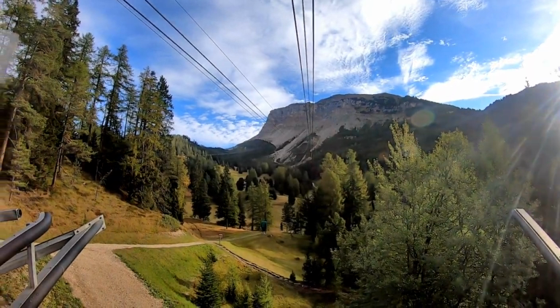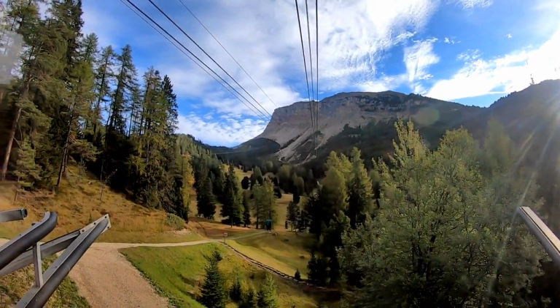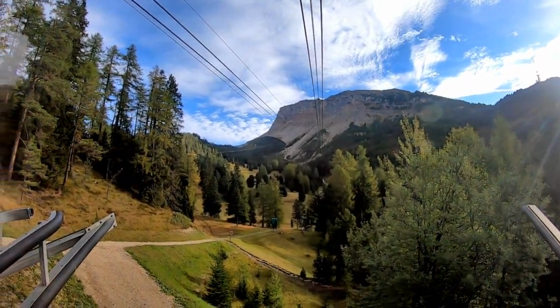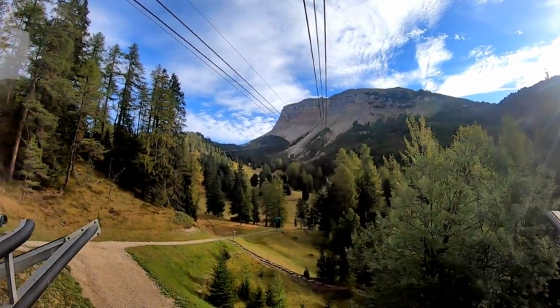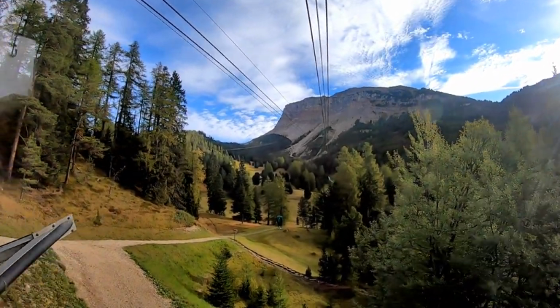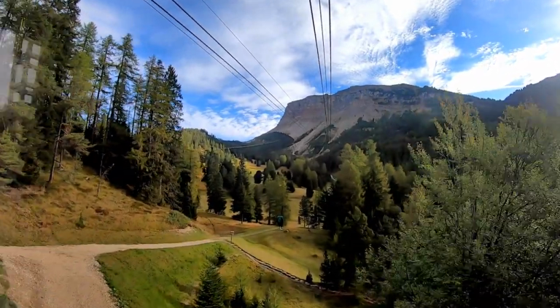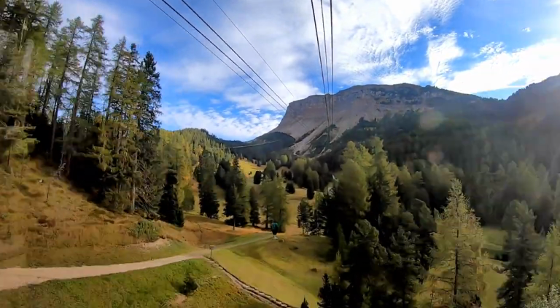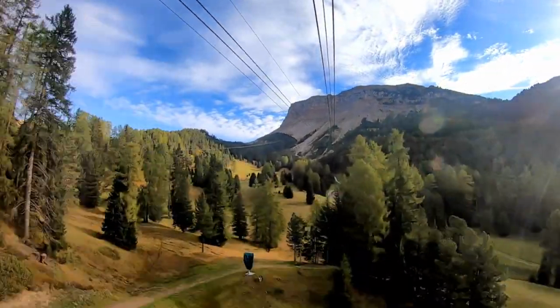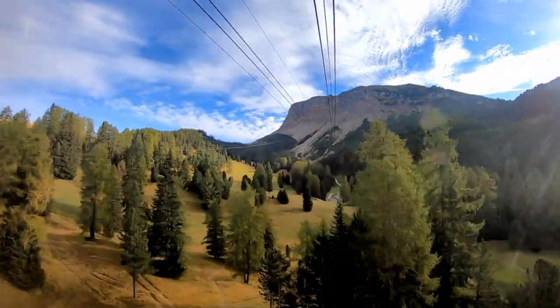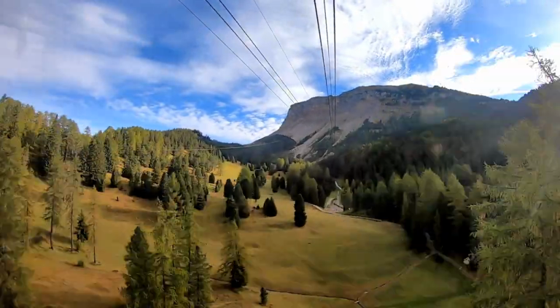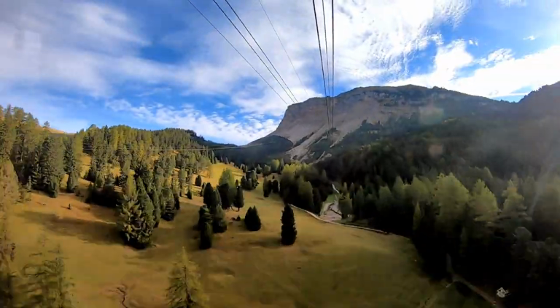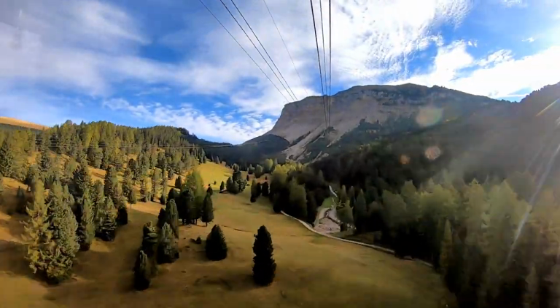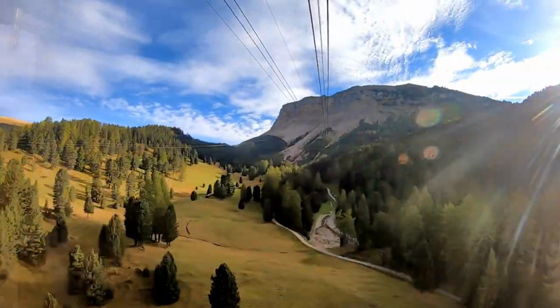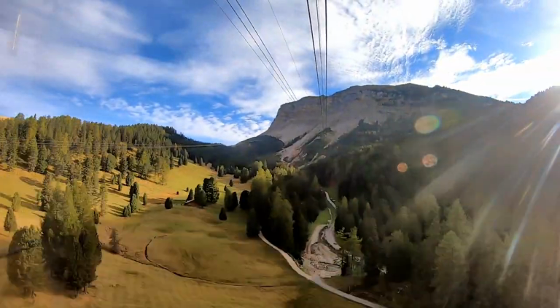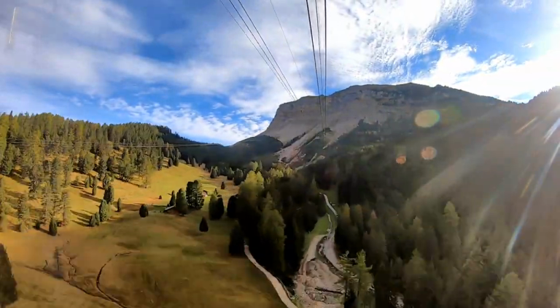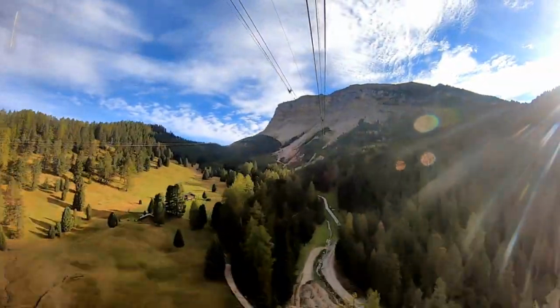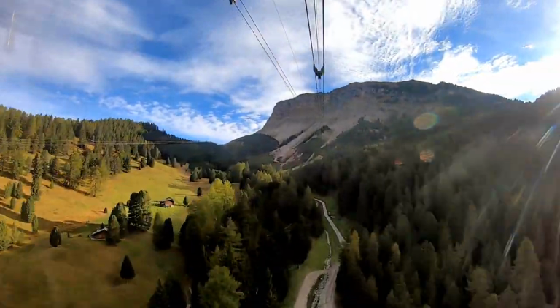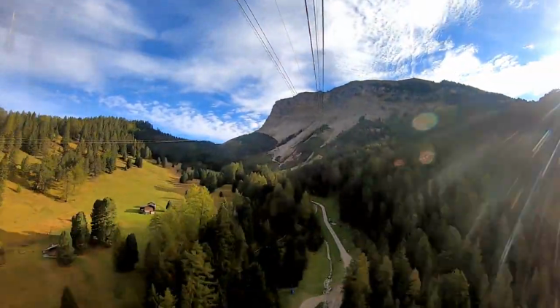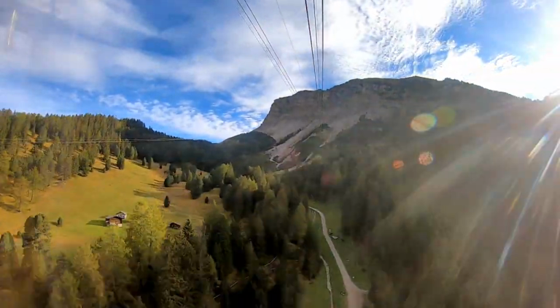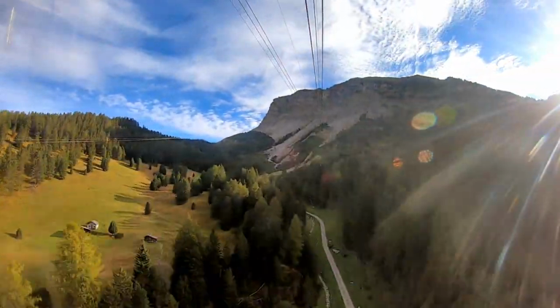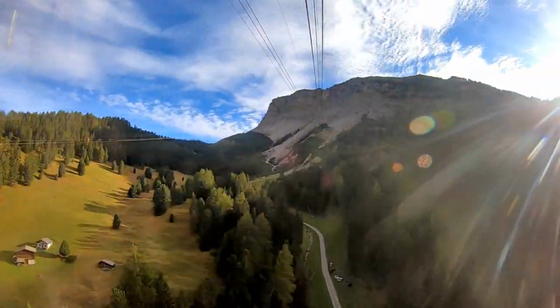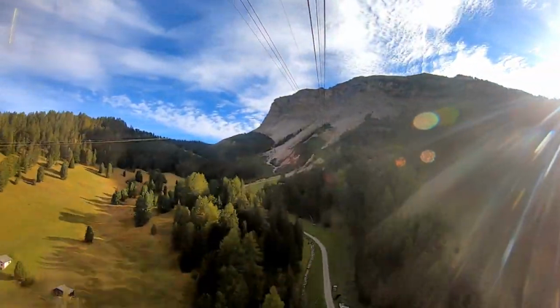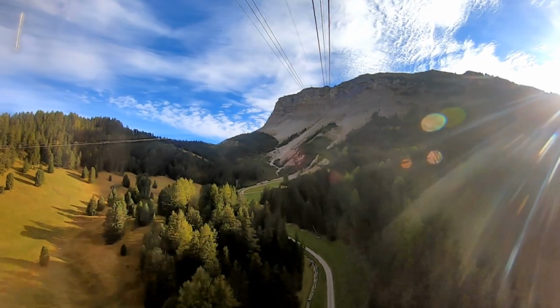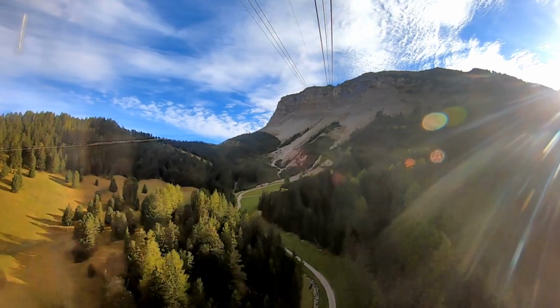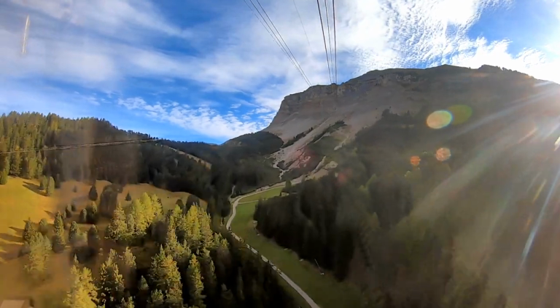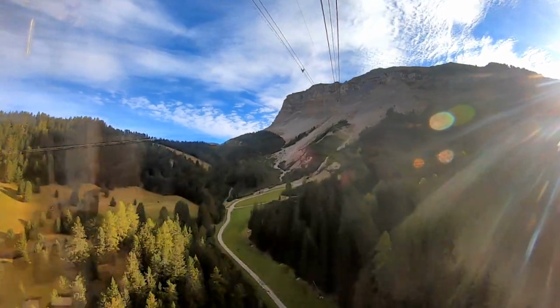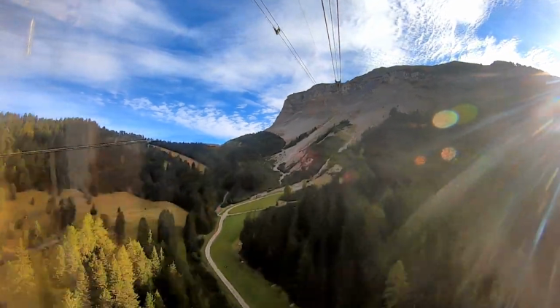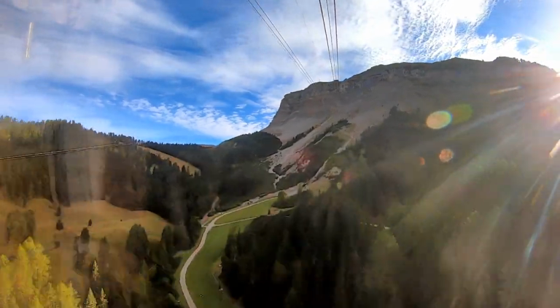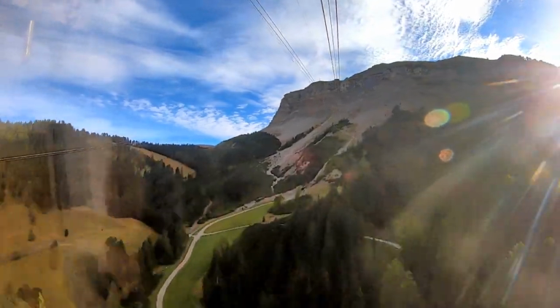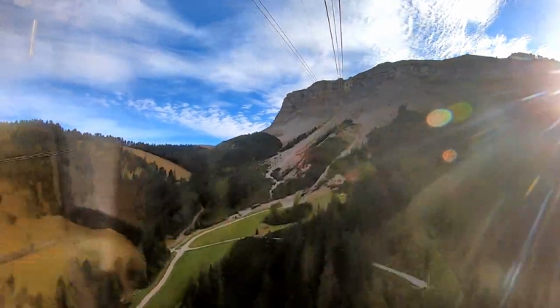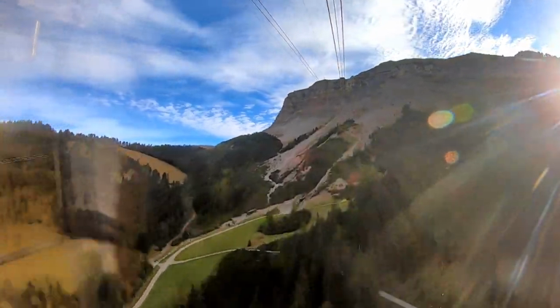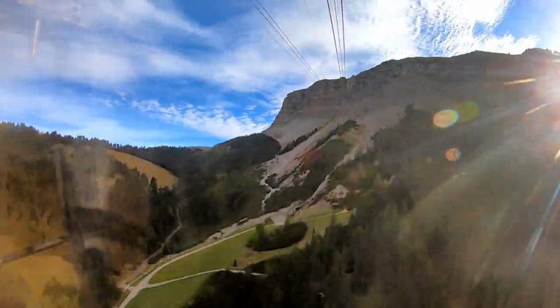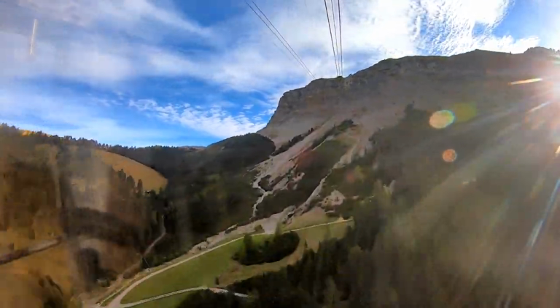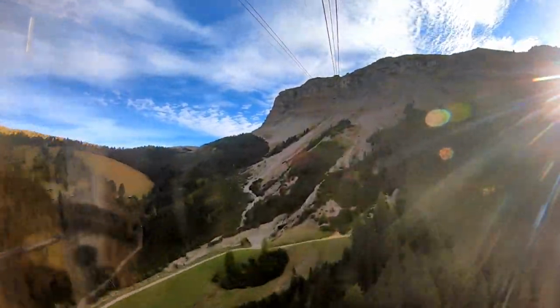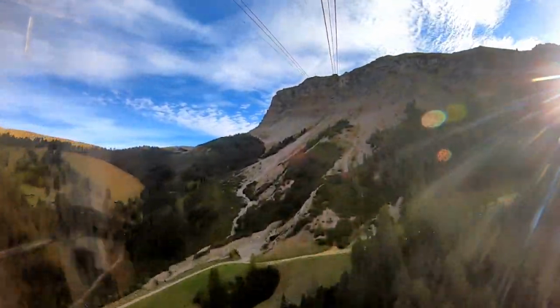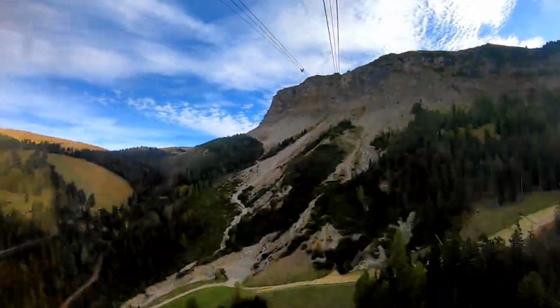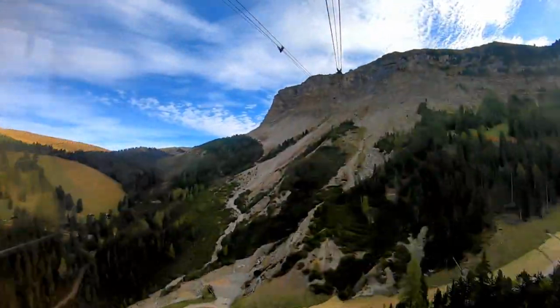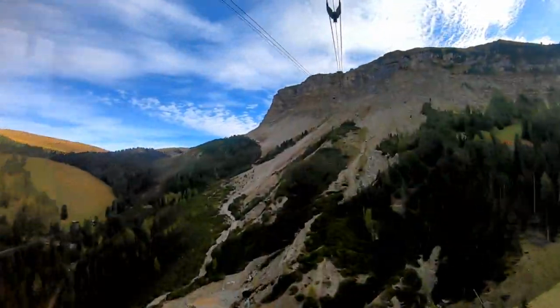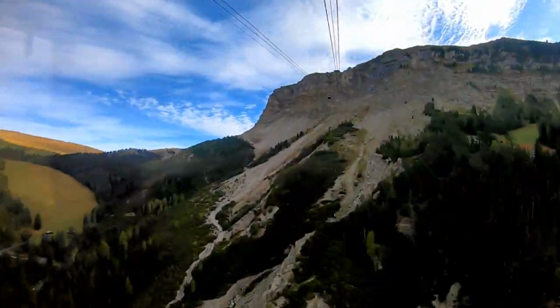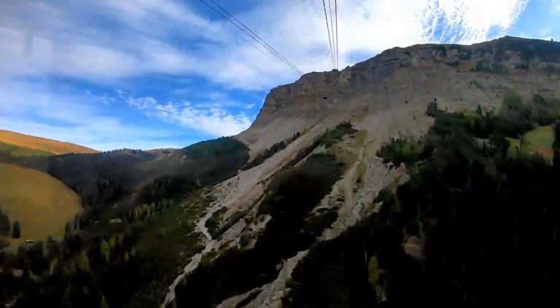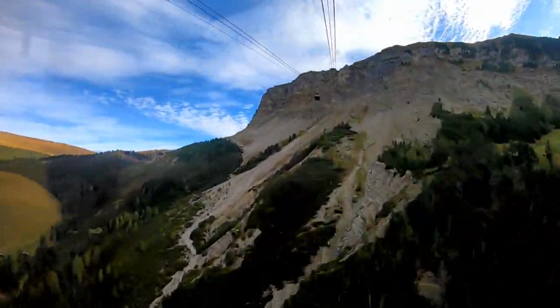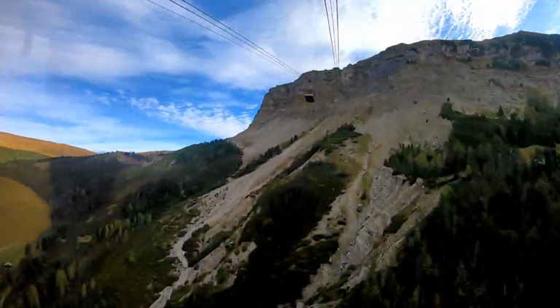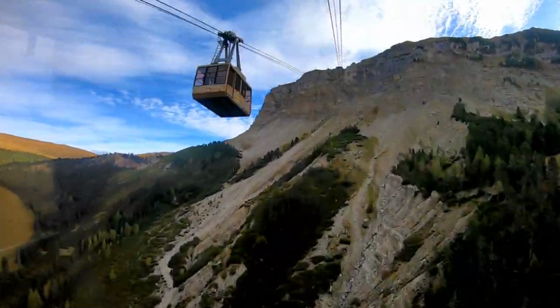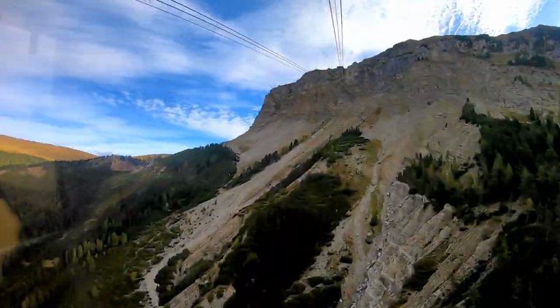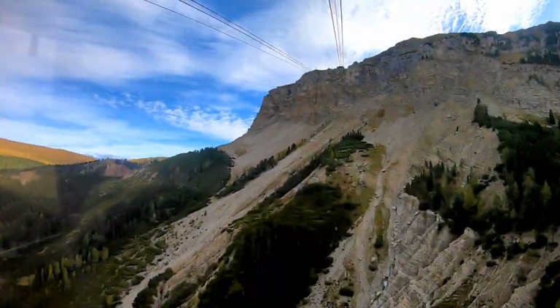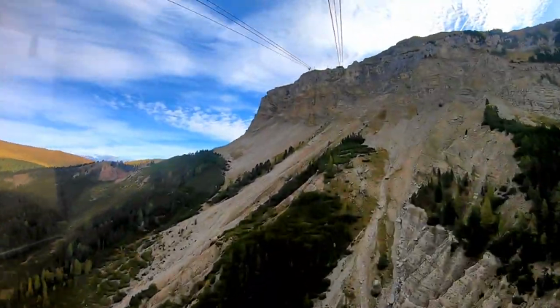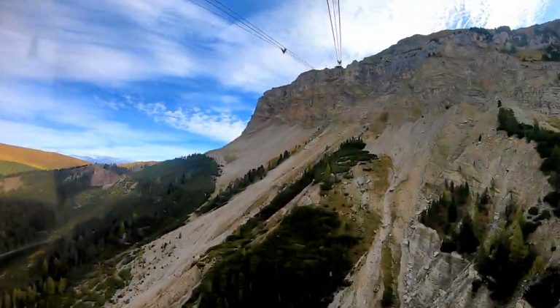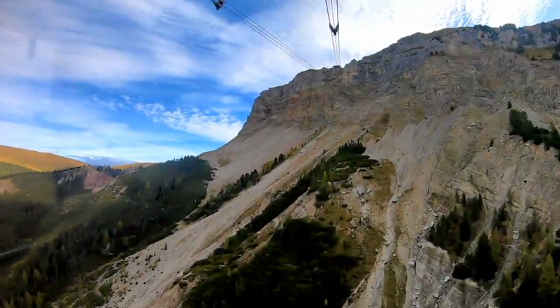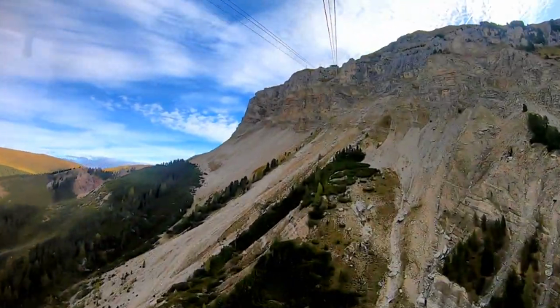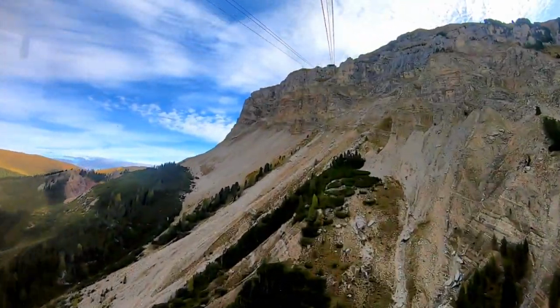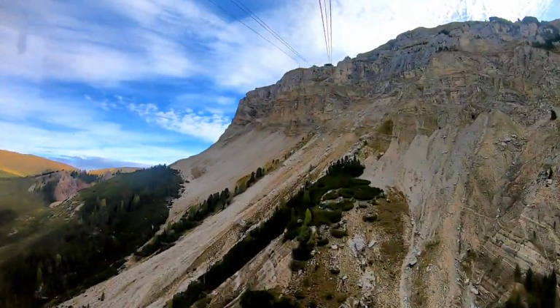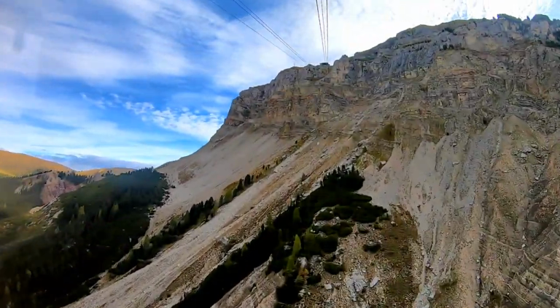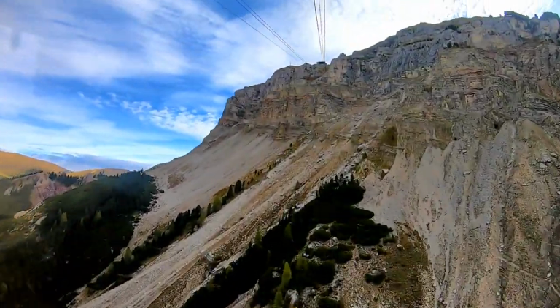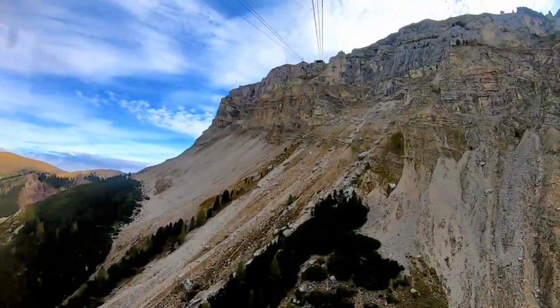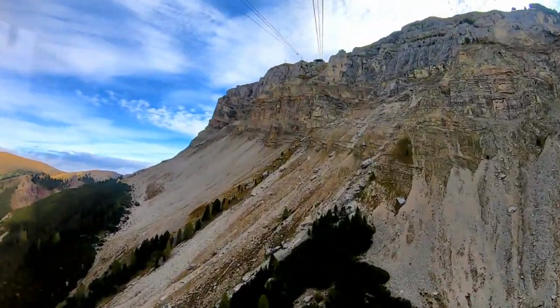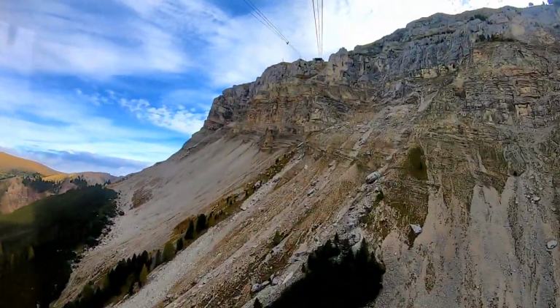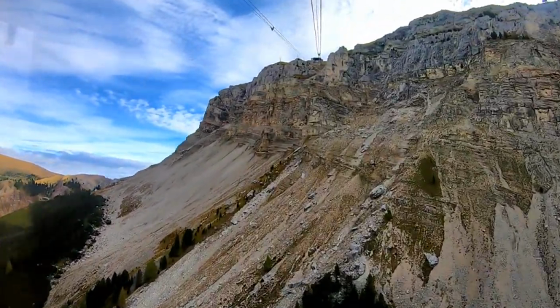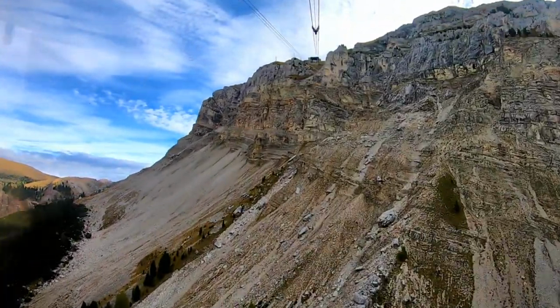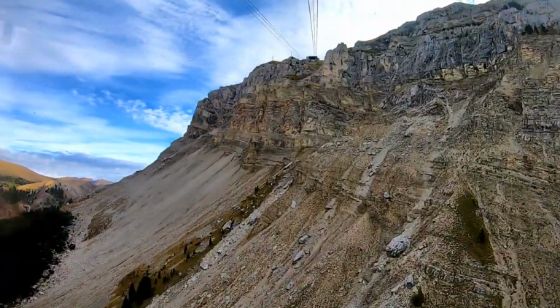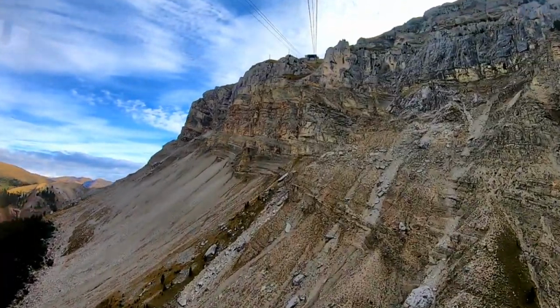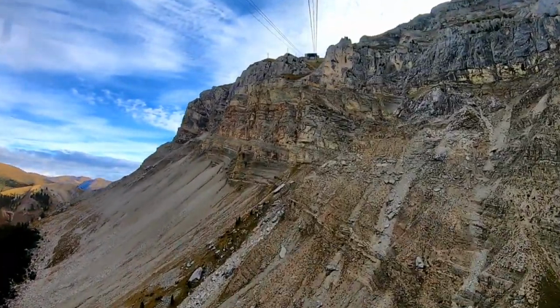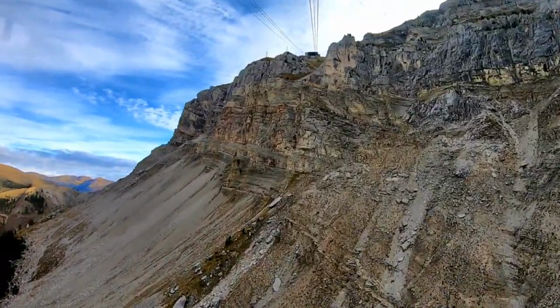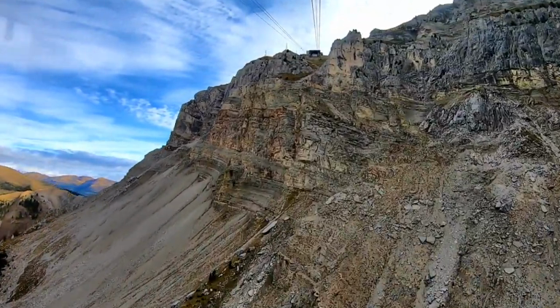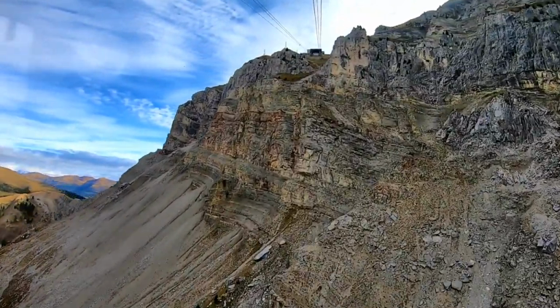The second part of the journey is much steeper. Without taking the cable car at all it would take us 3 hours to hike up from town.